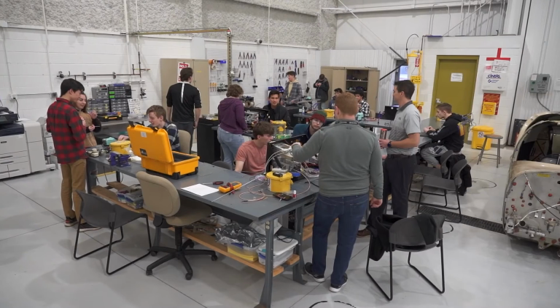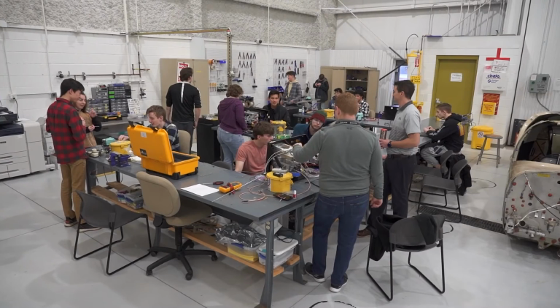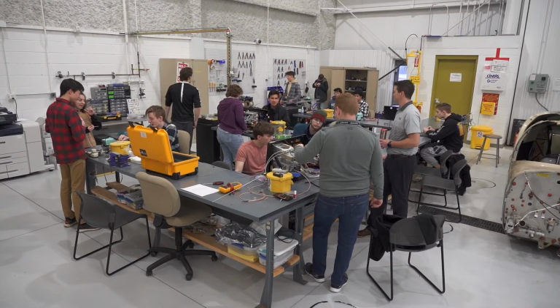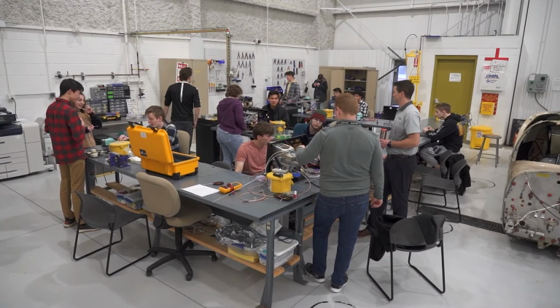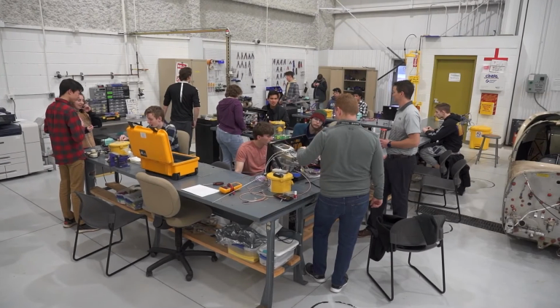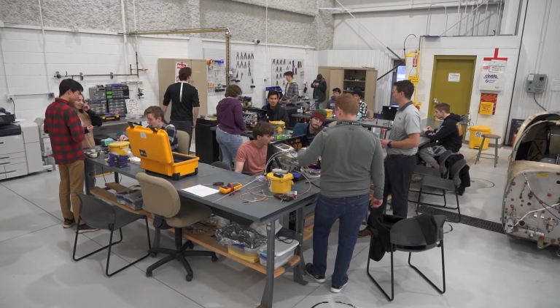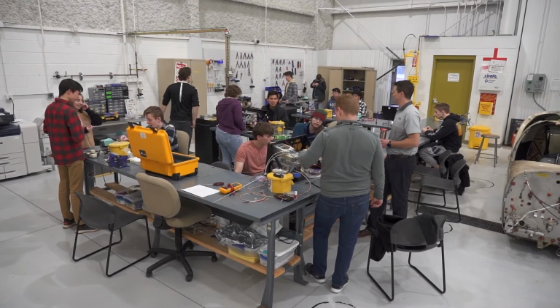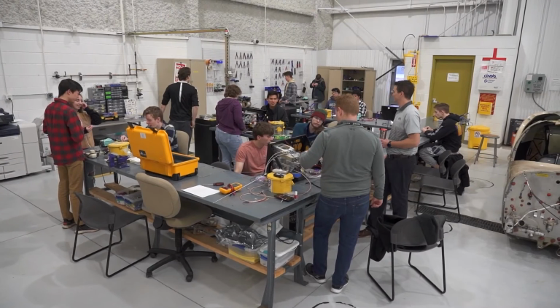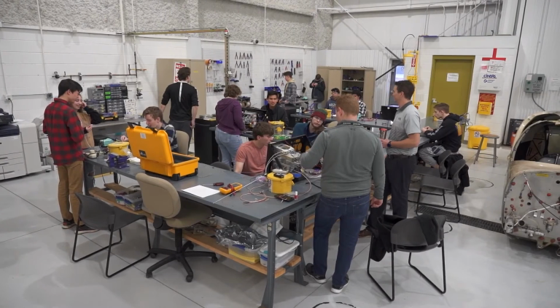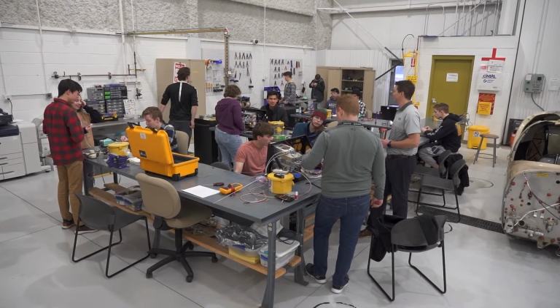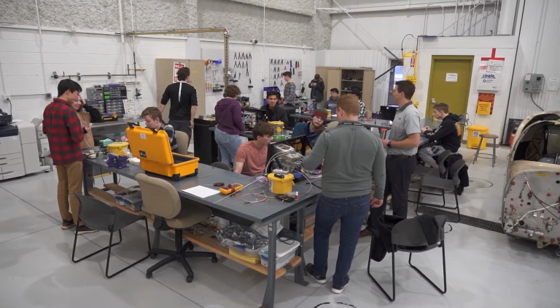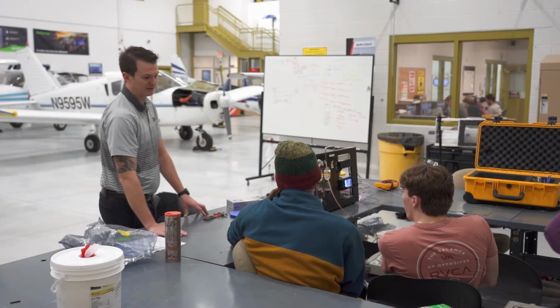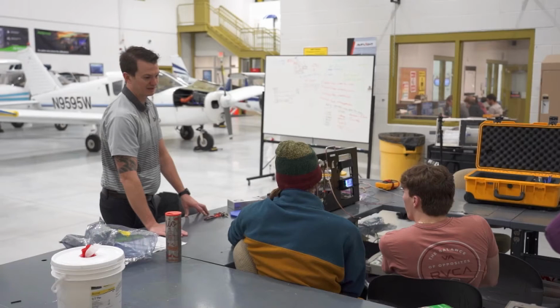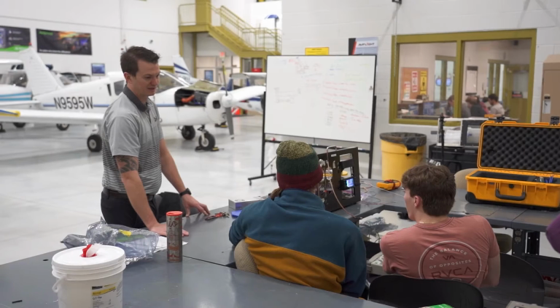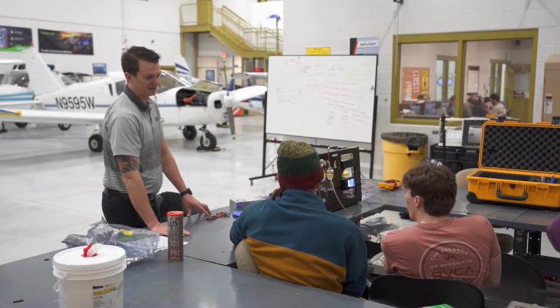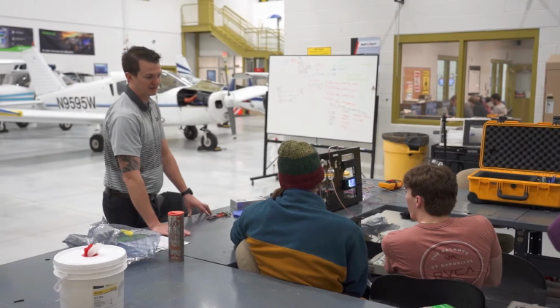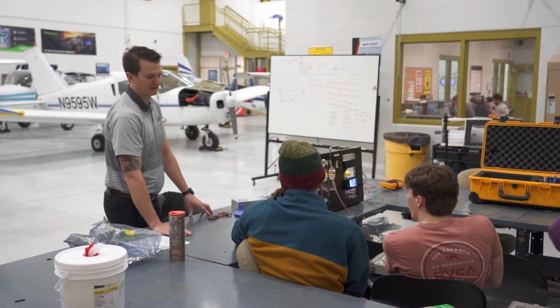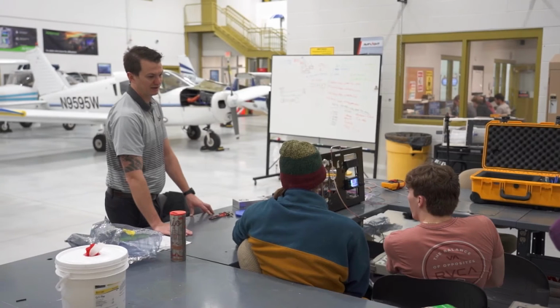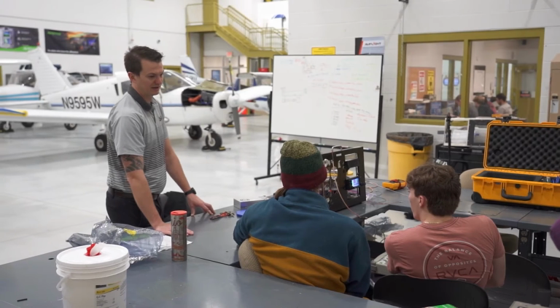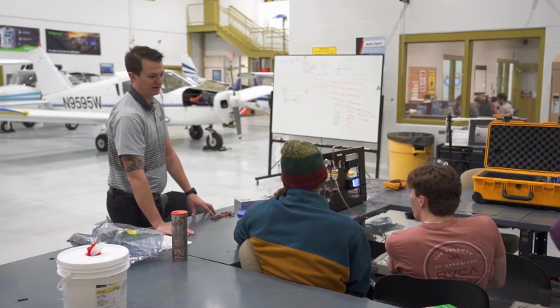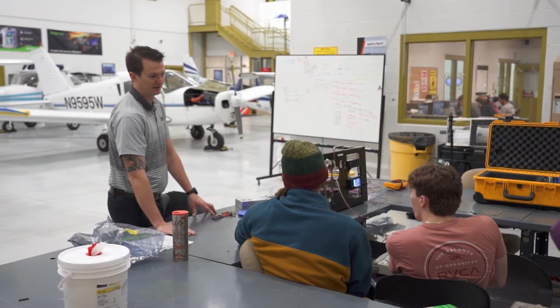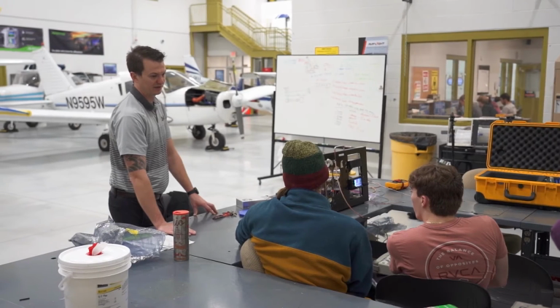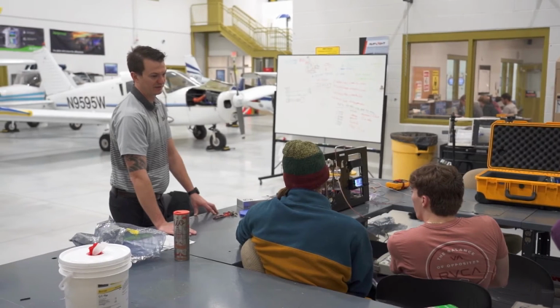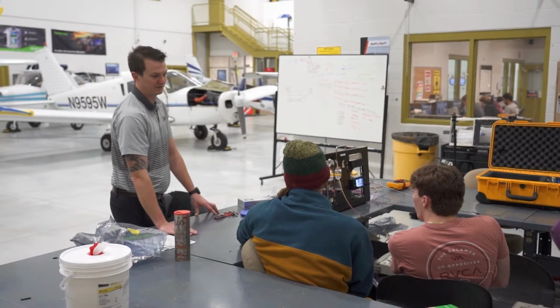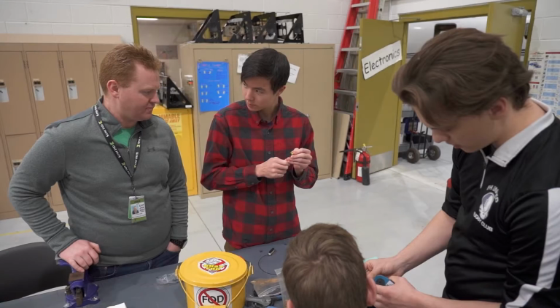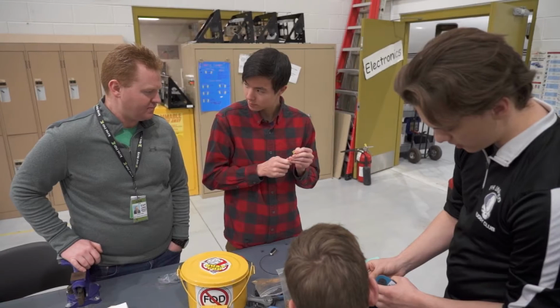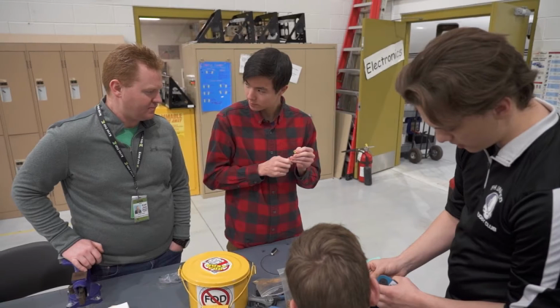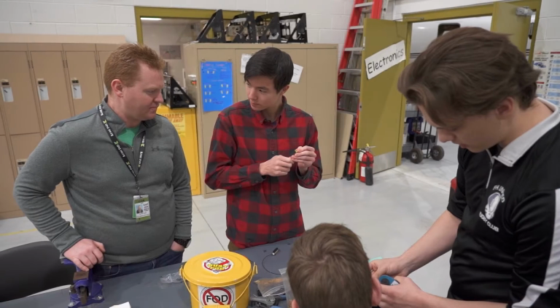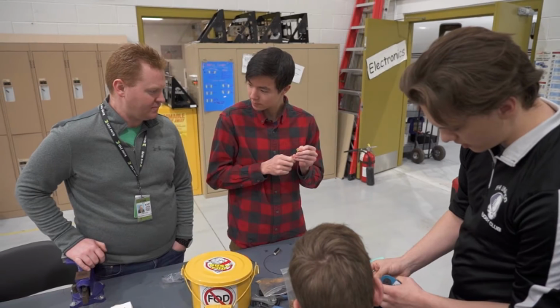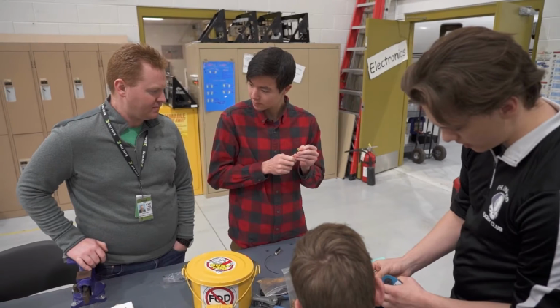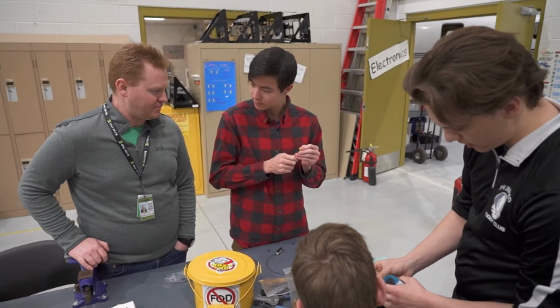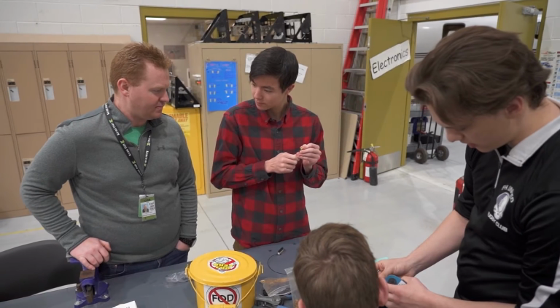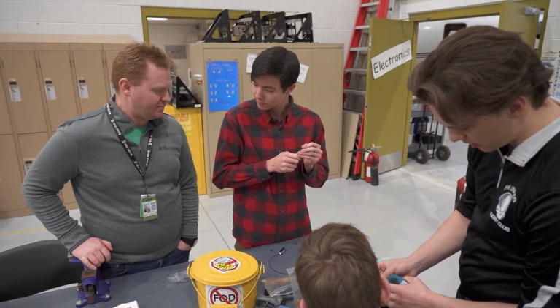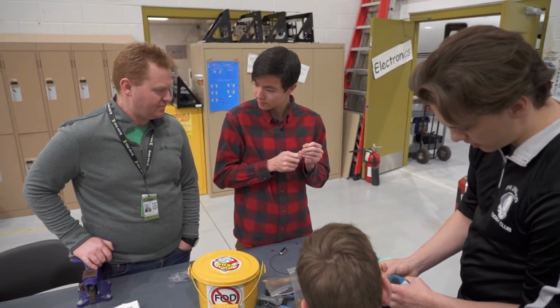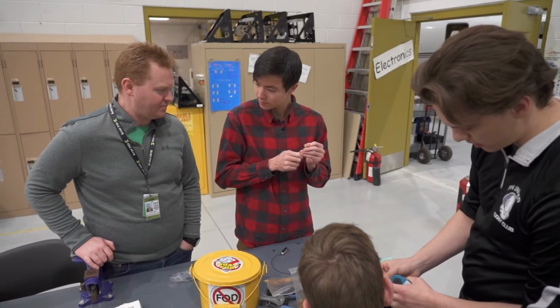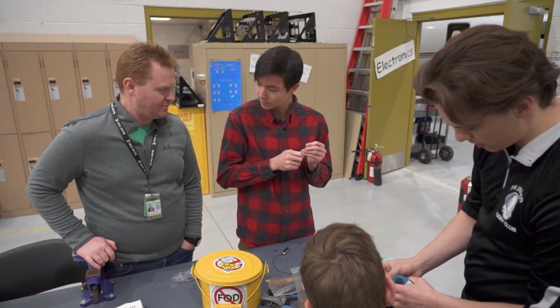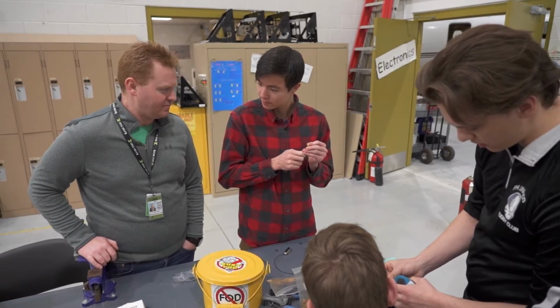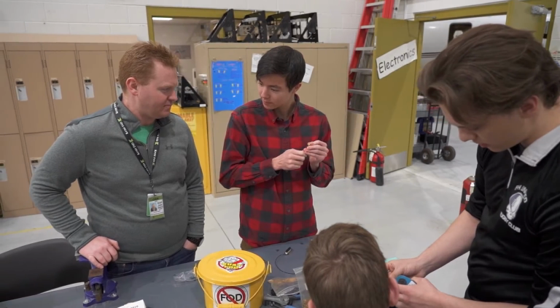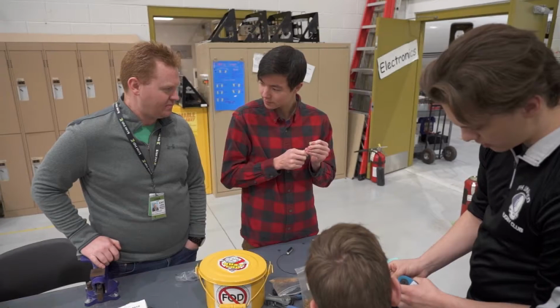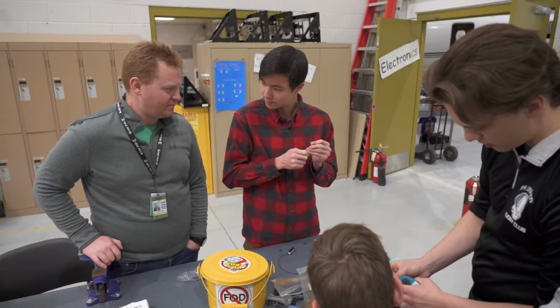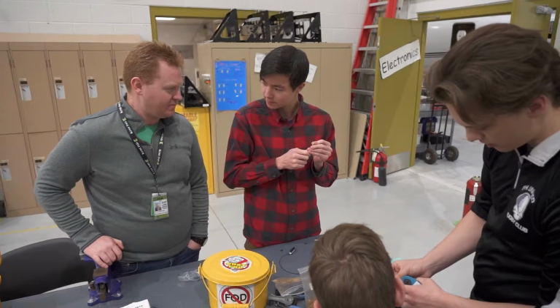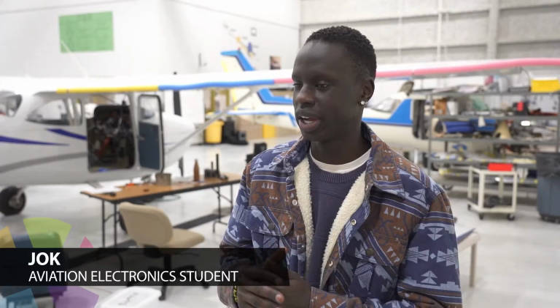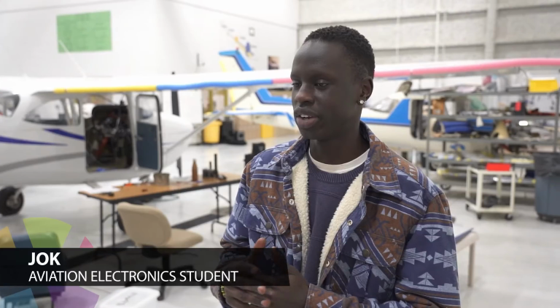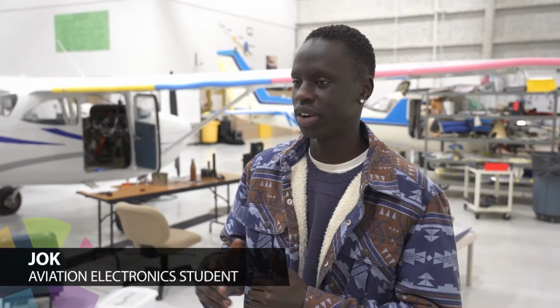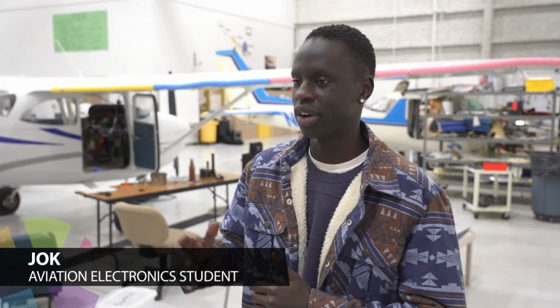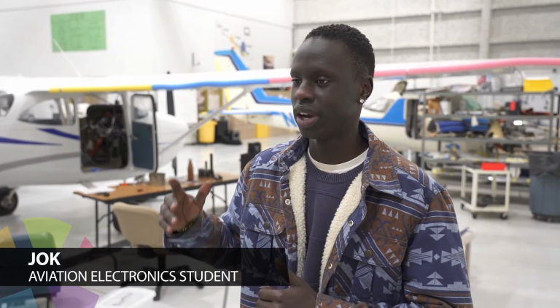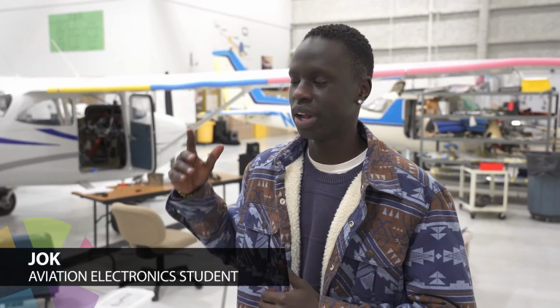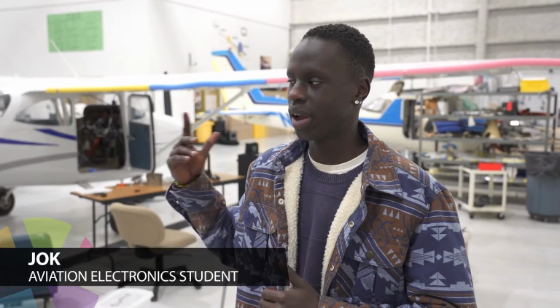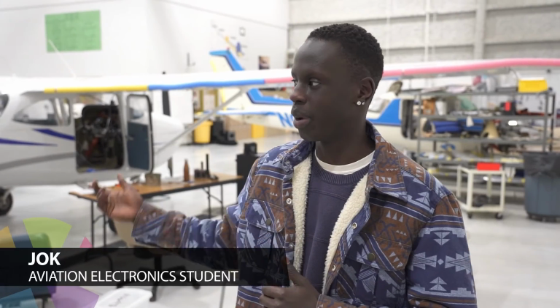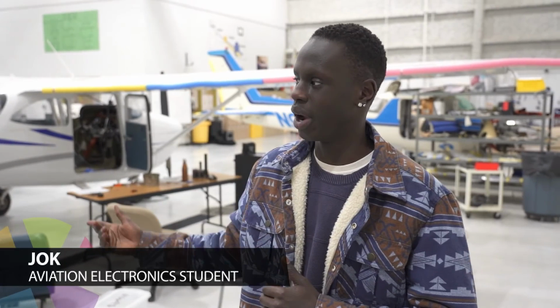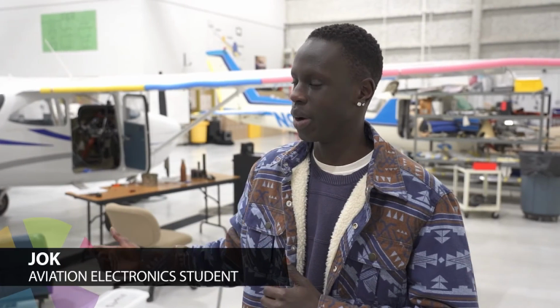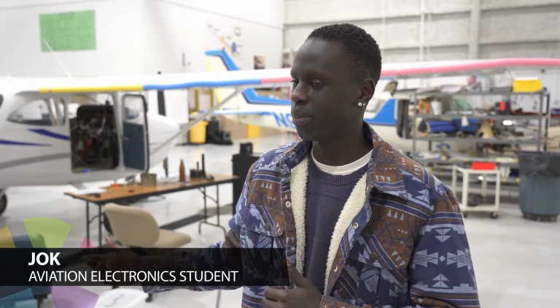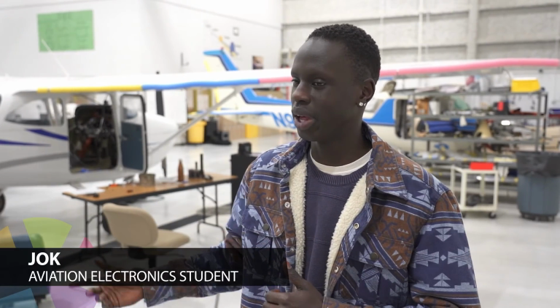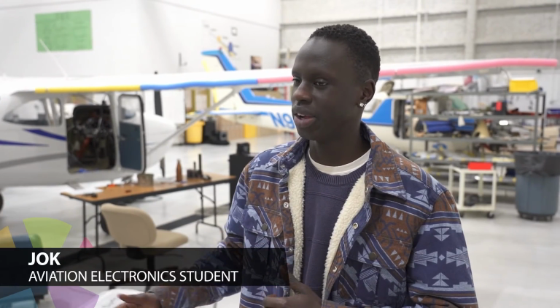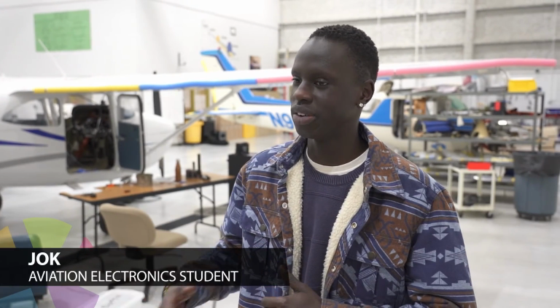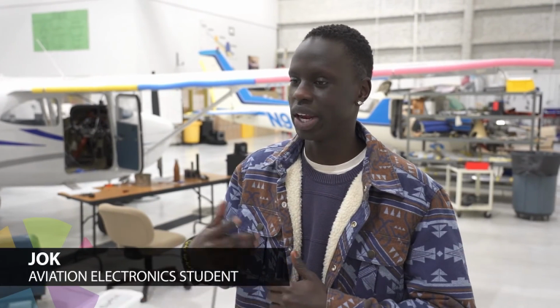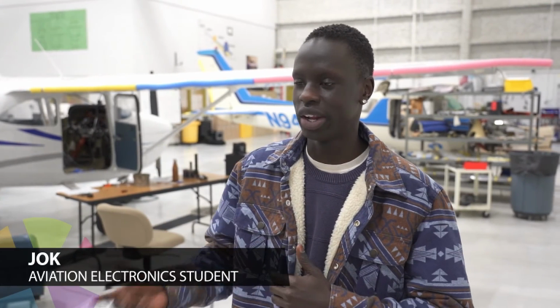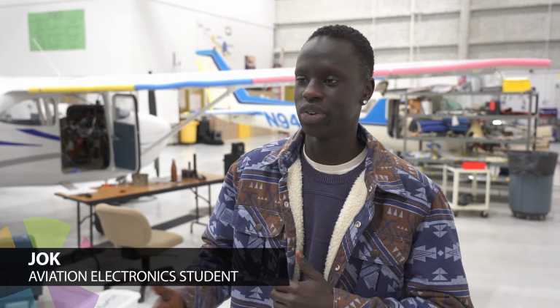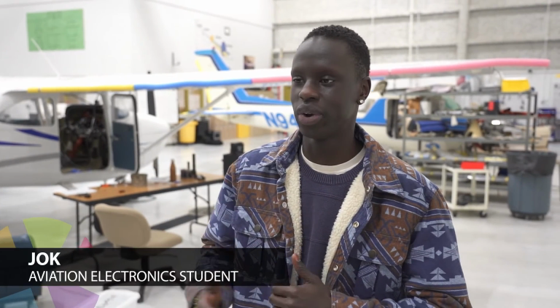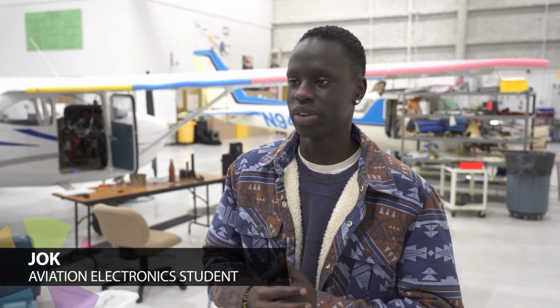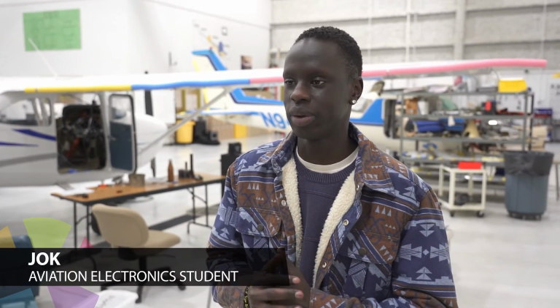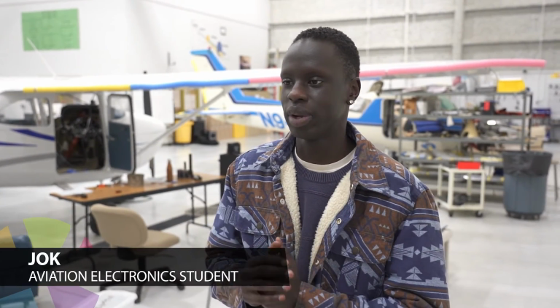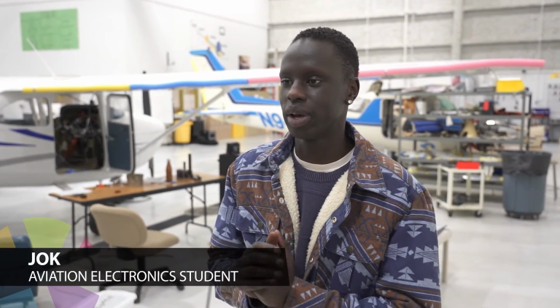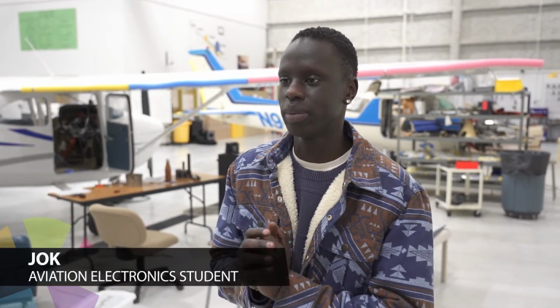Our instructors definitely worked in this industry and they're teaching us from what they've learned. Students get to learn about airplanes and electrical at the same time.